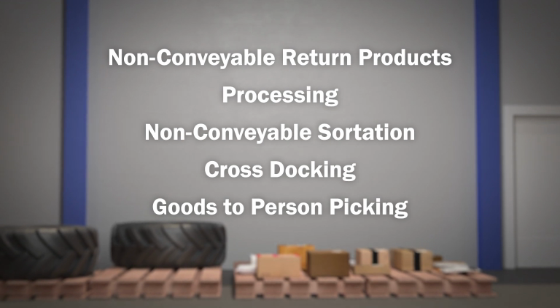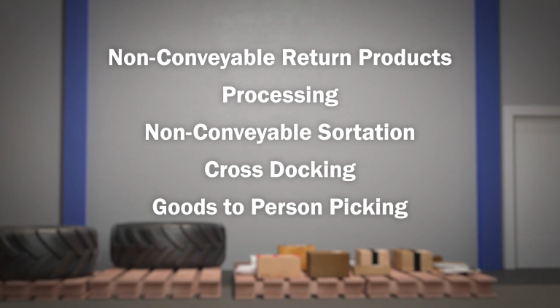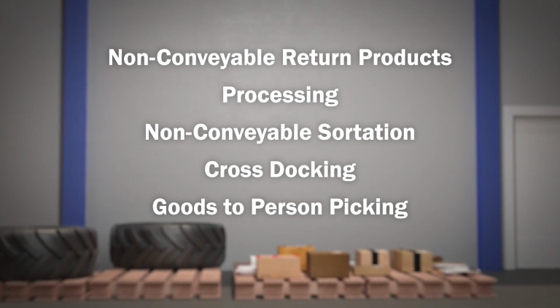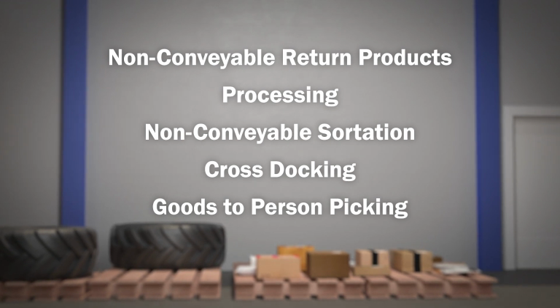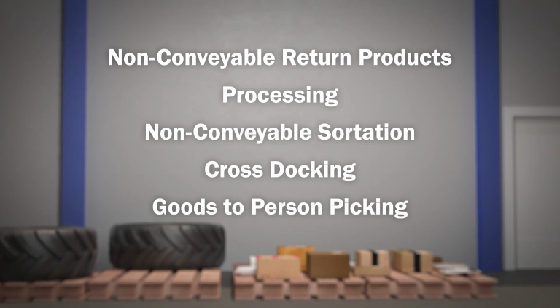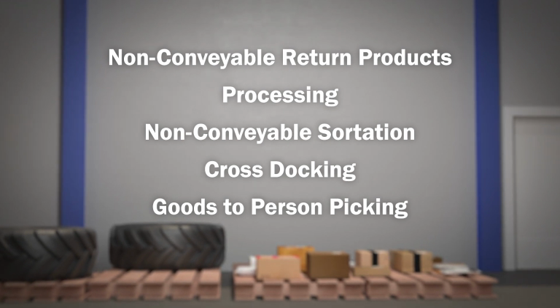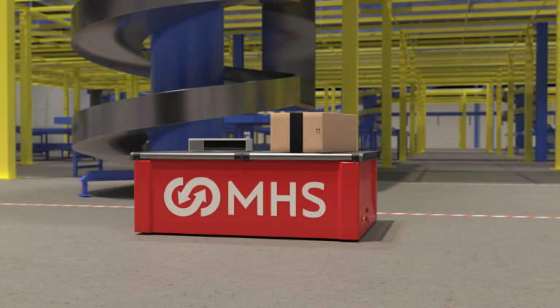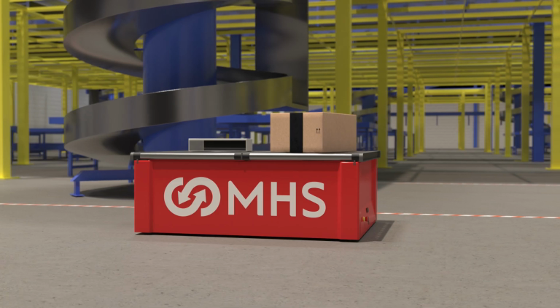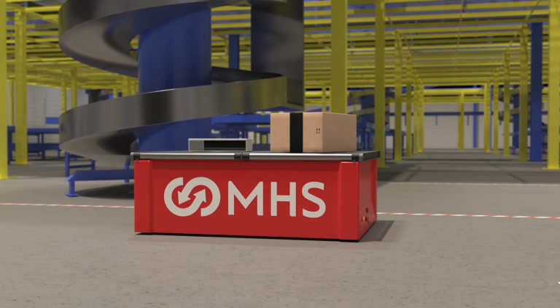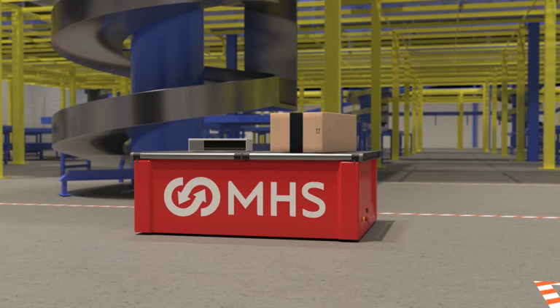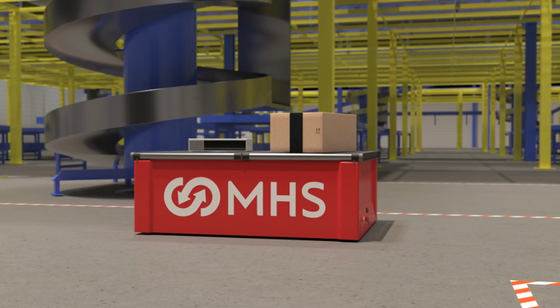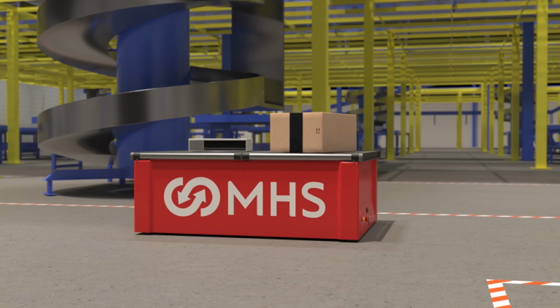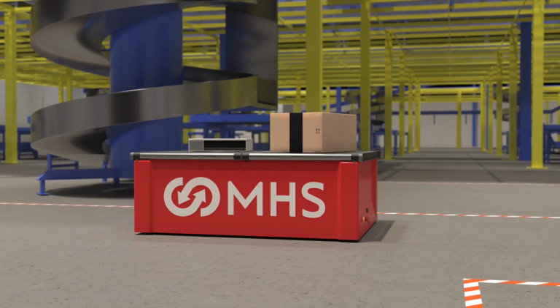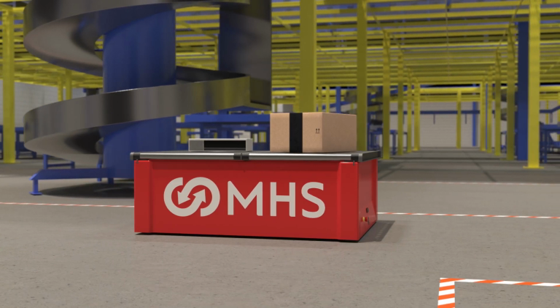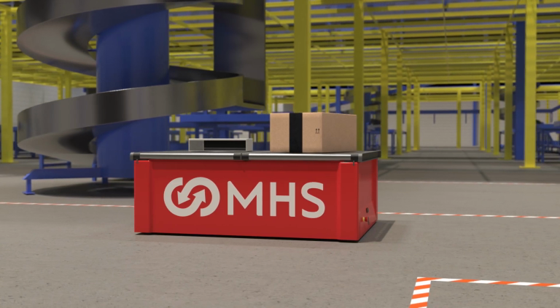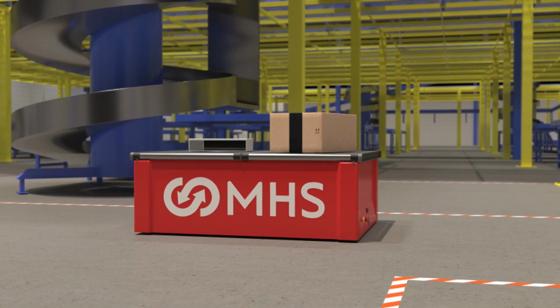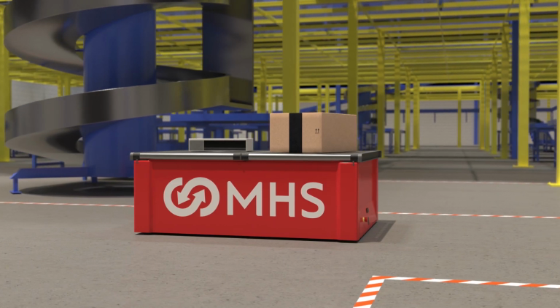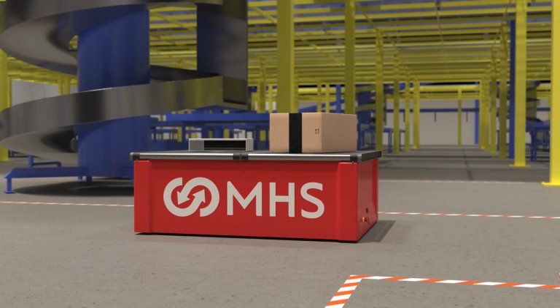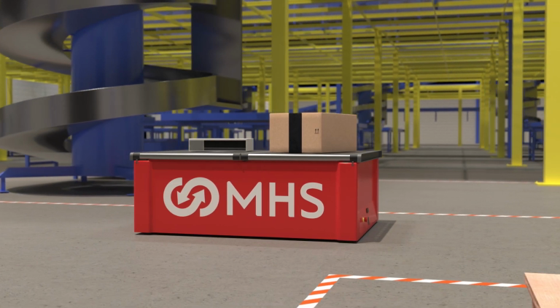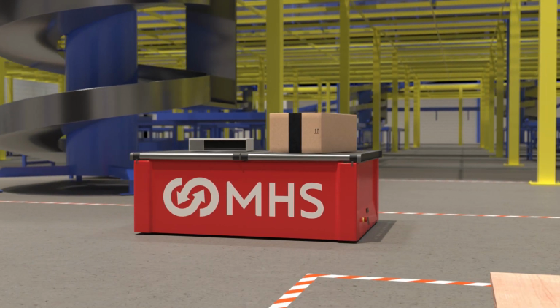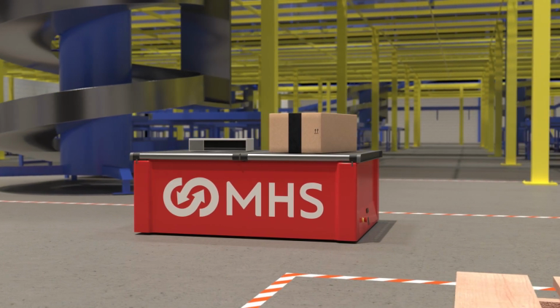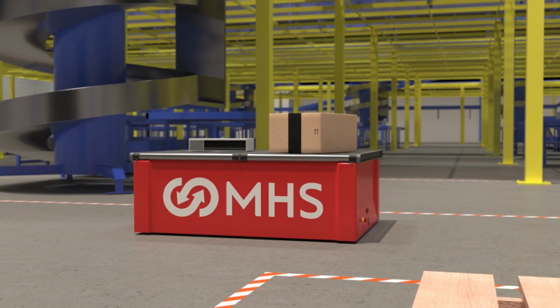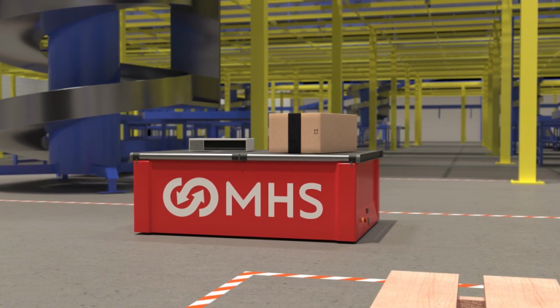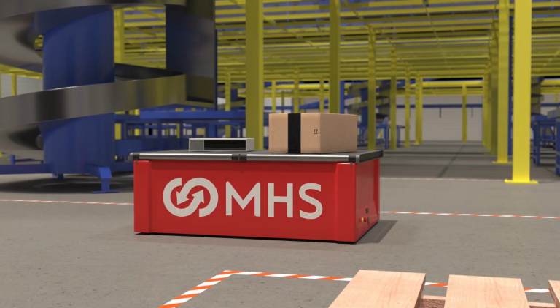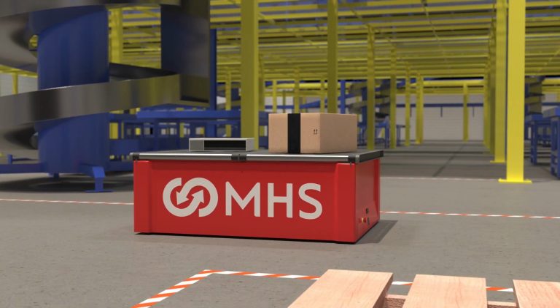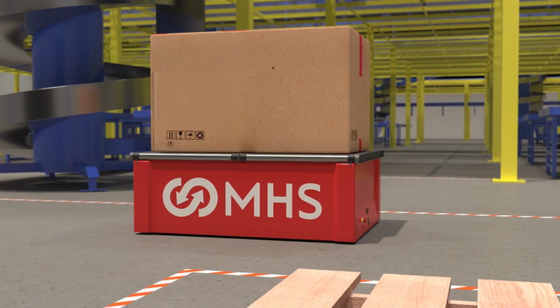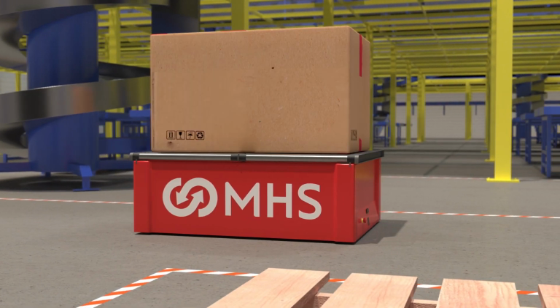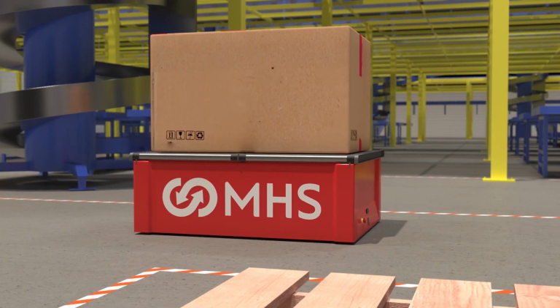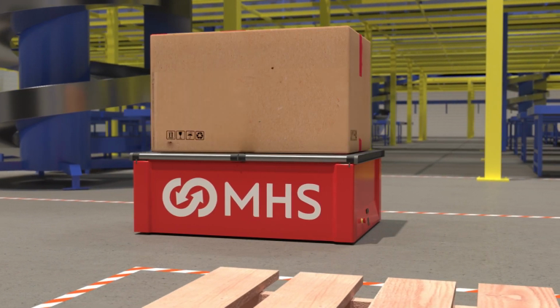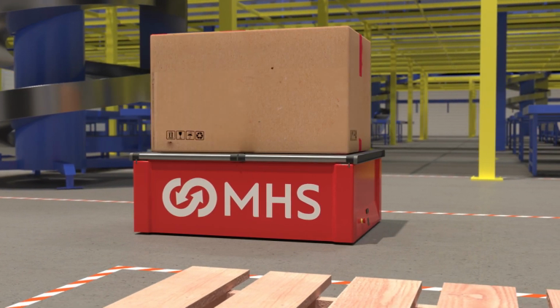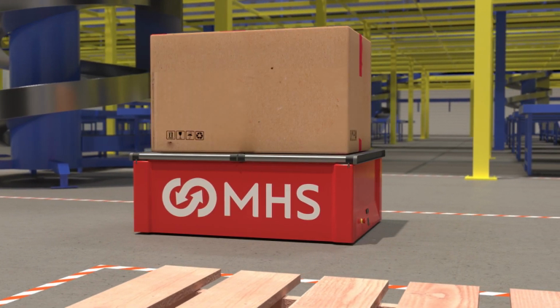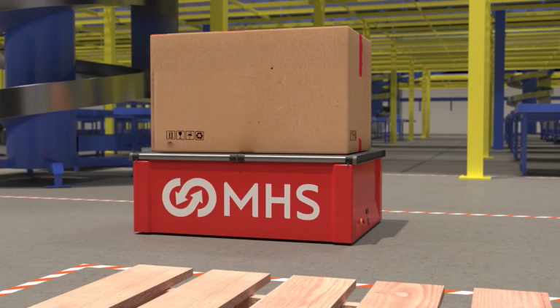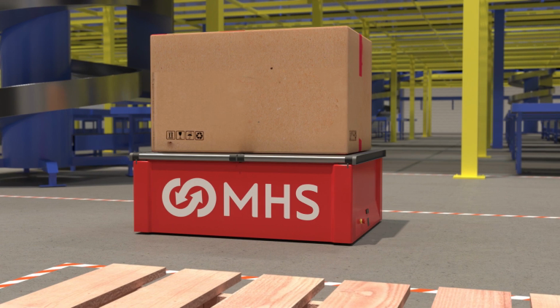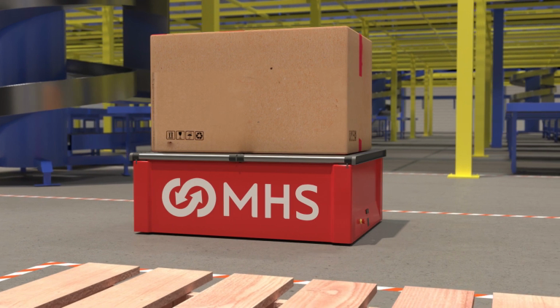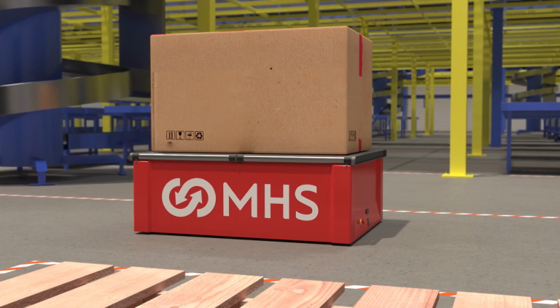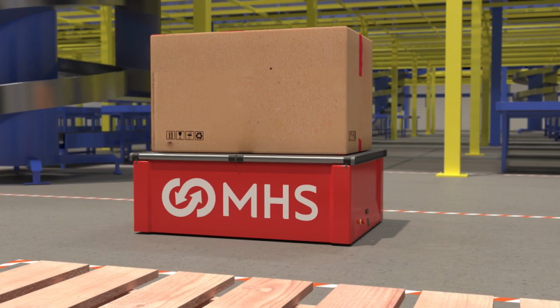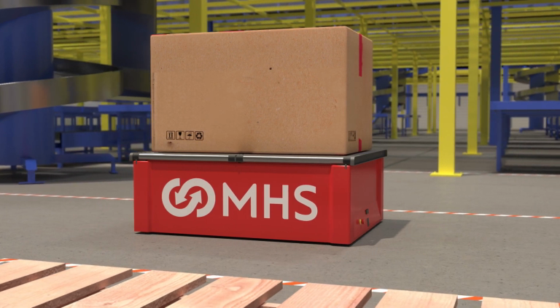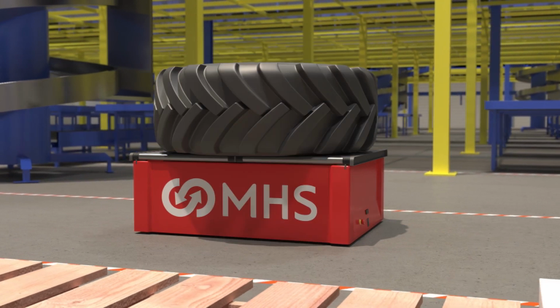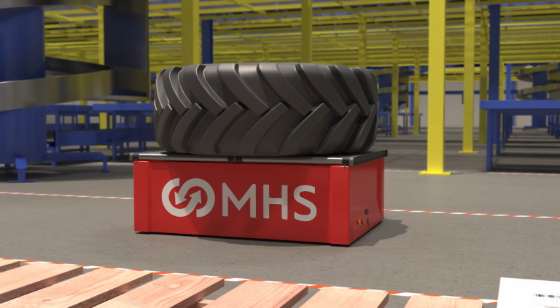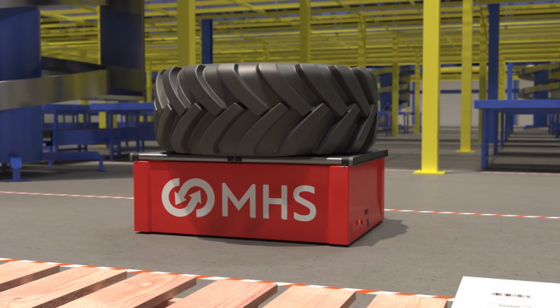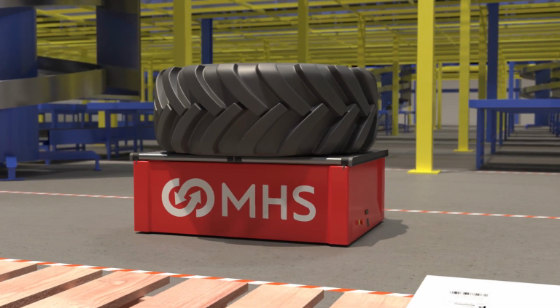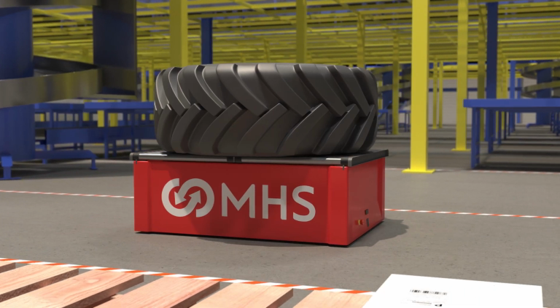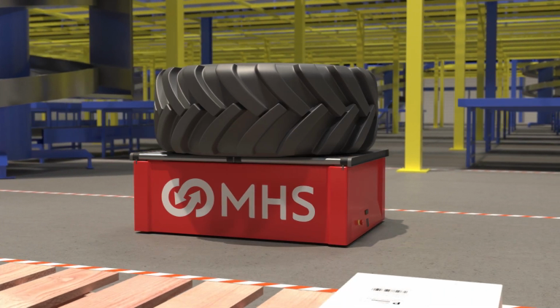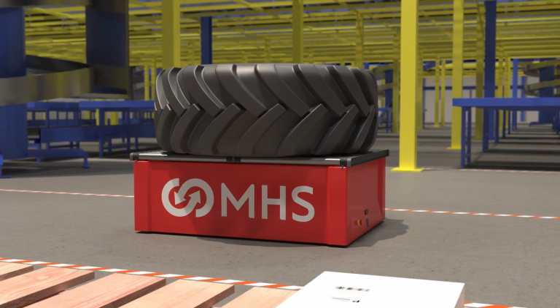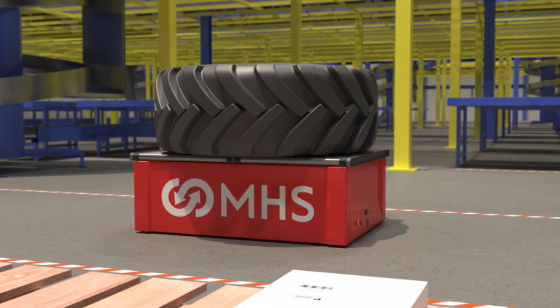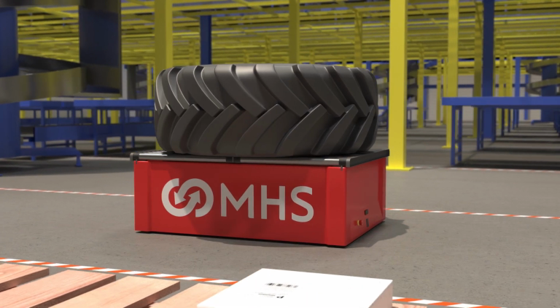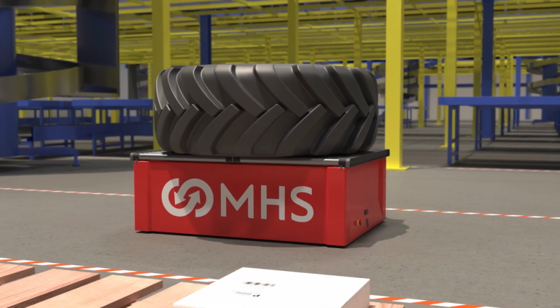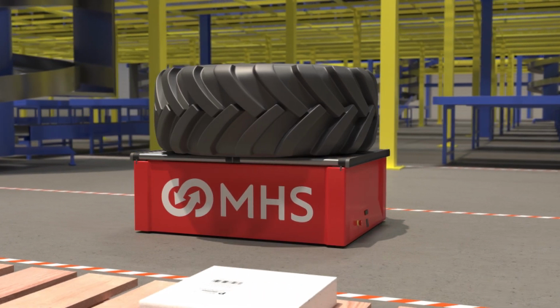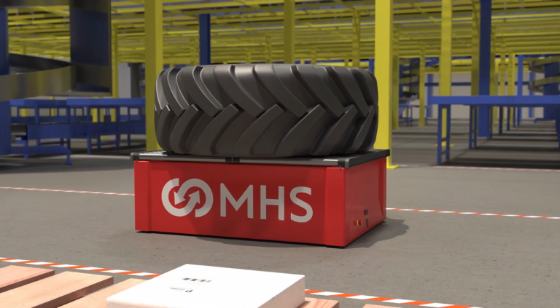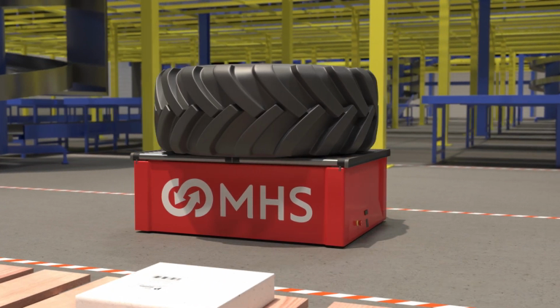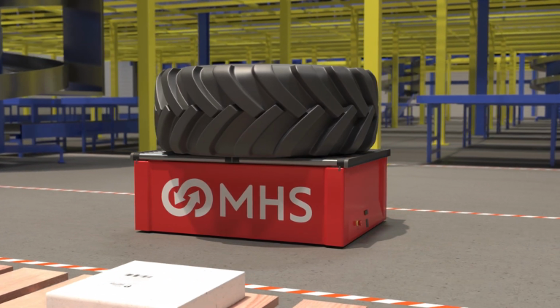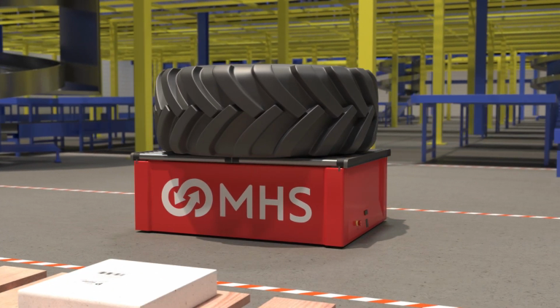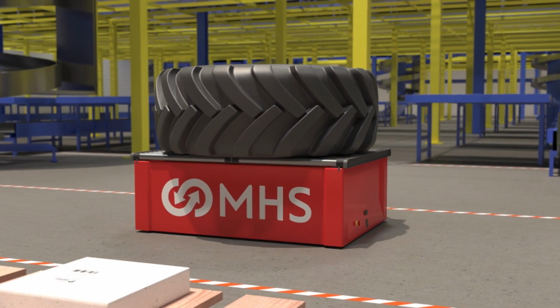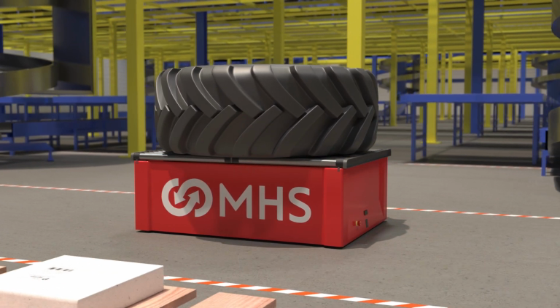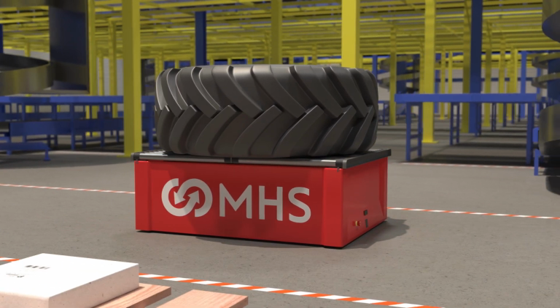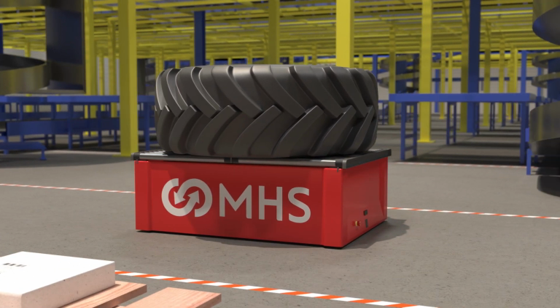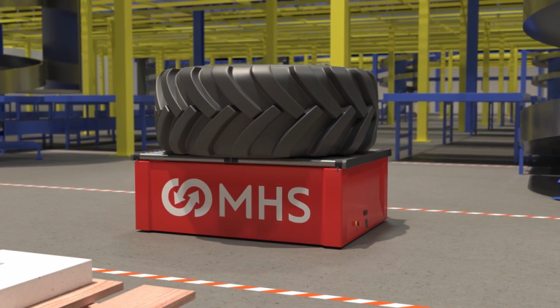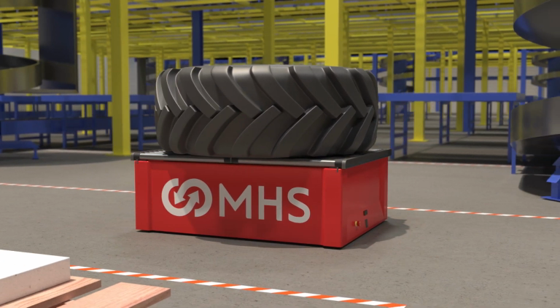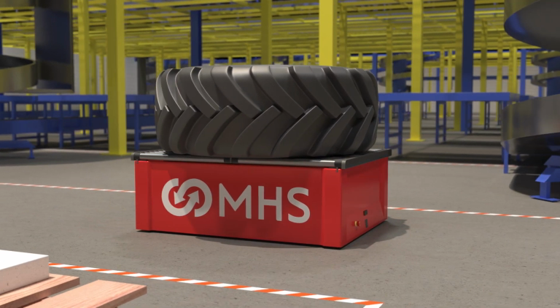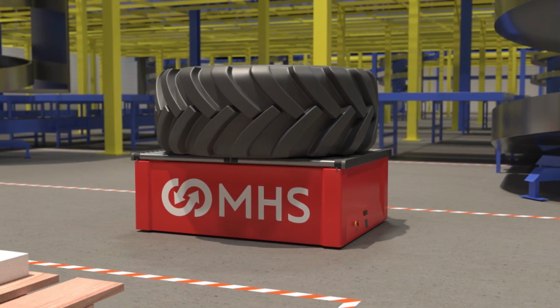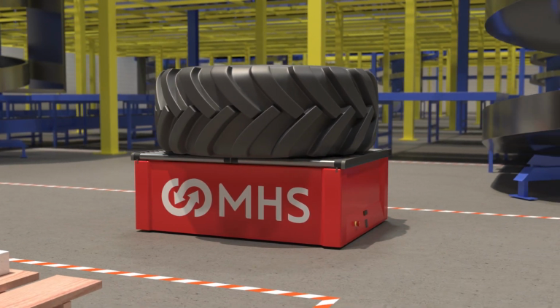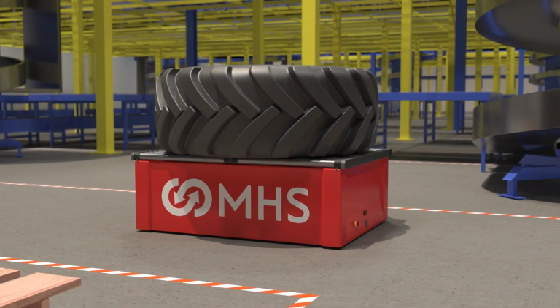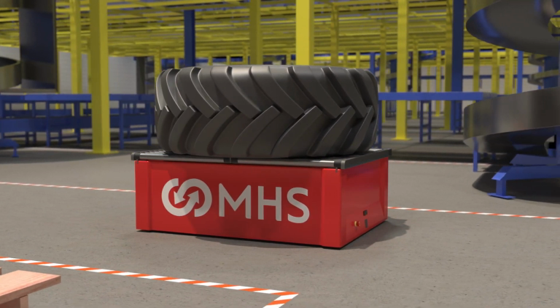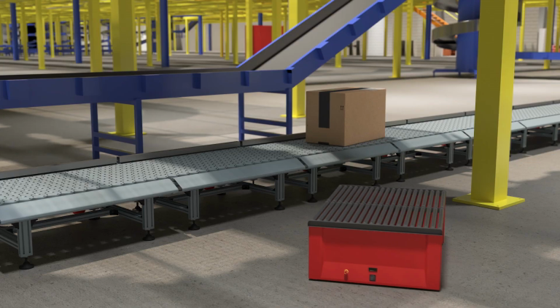With the flexibility to handle small loads, large loads, and loads with irregular shapes, all on the same platform.